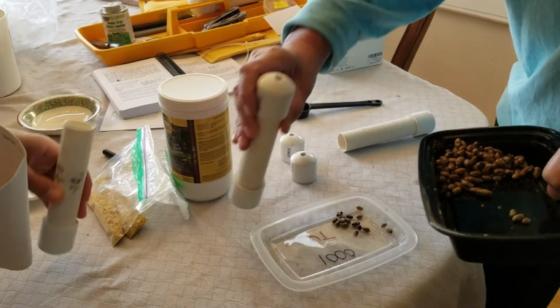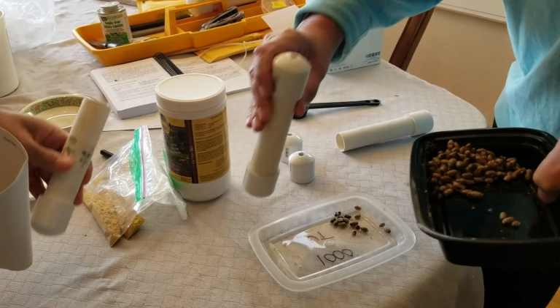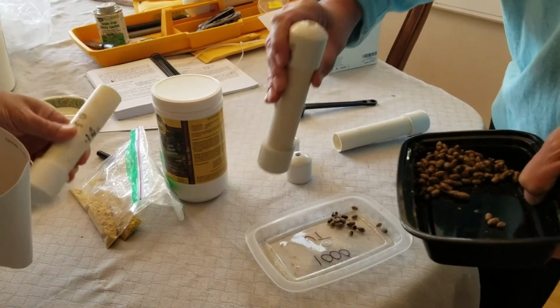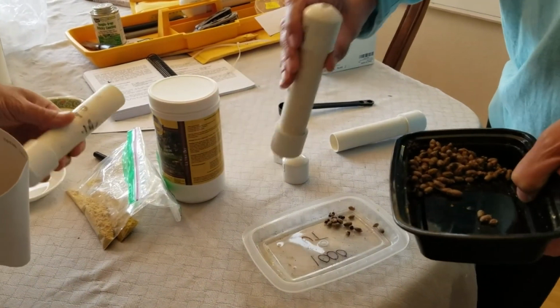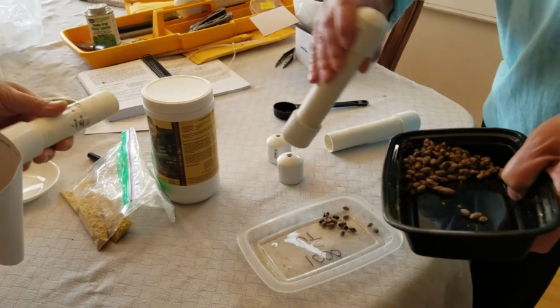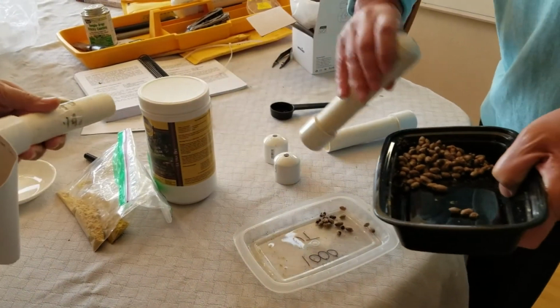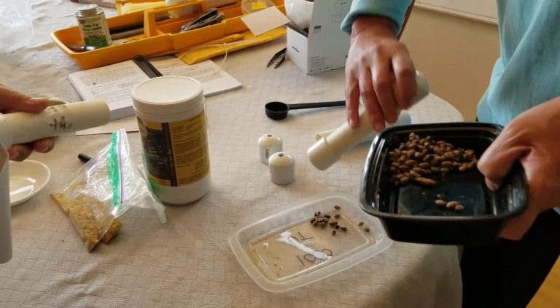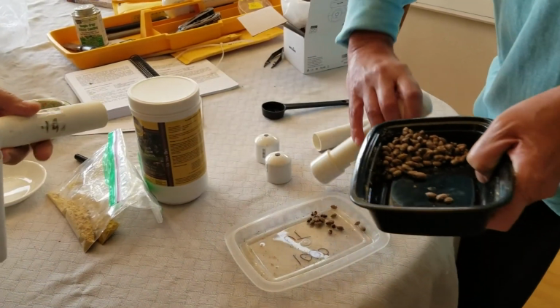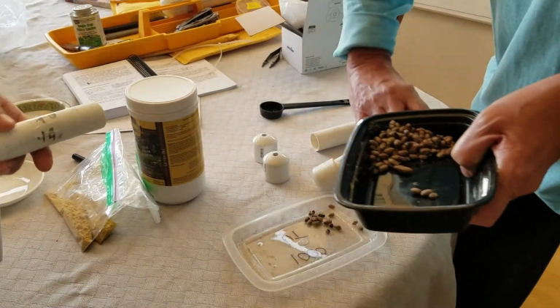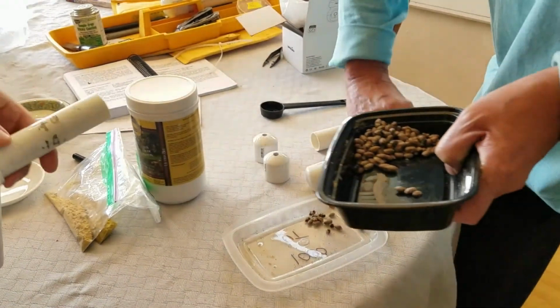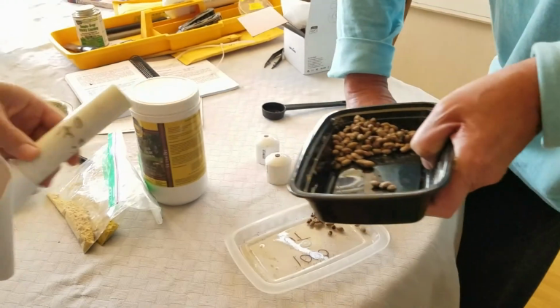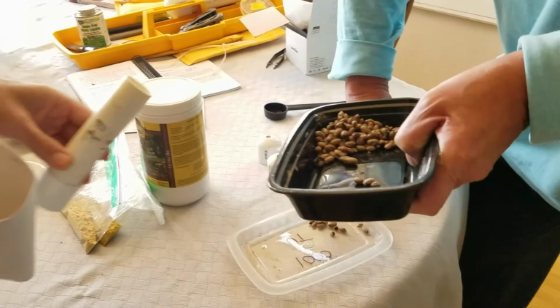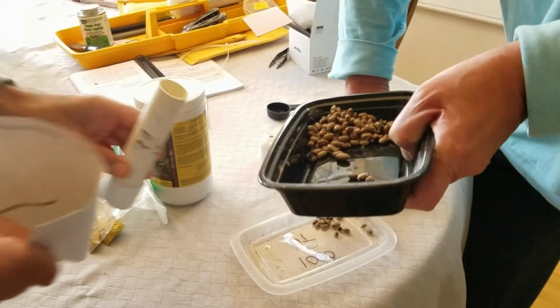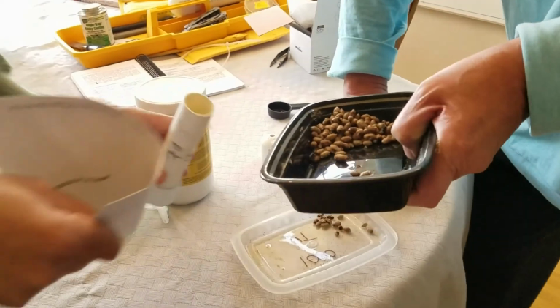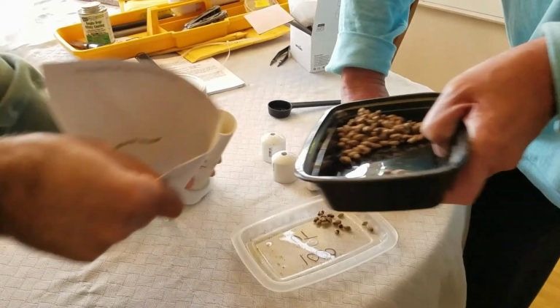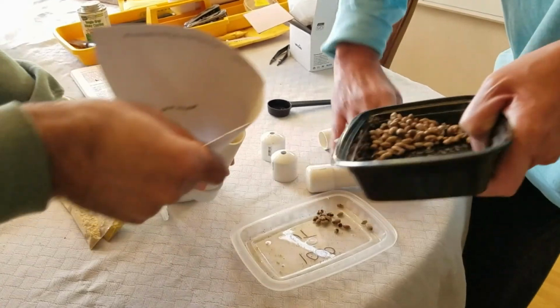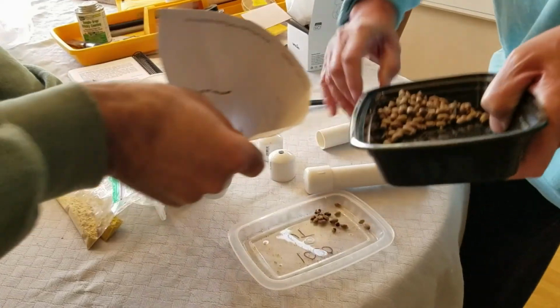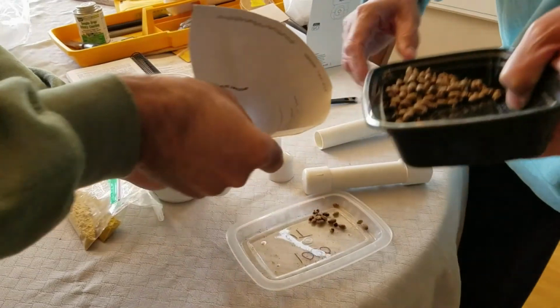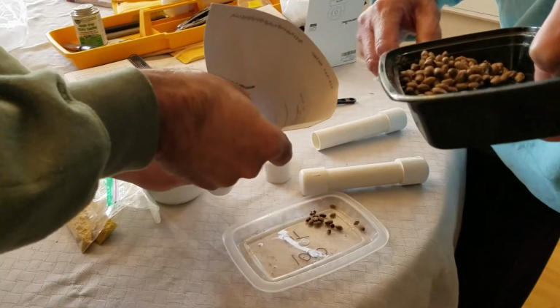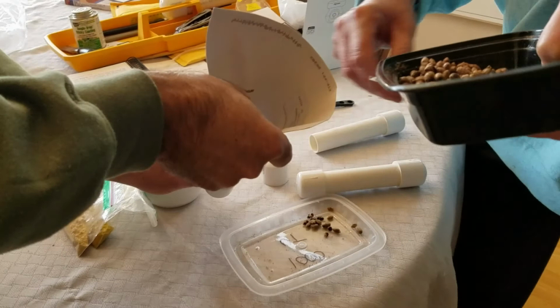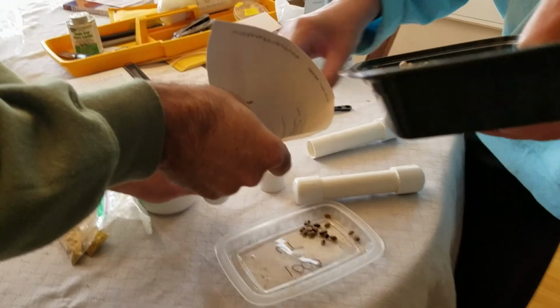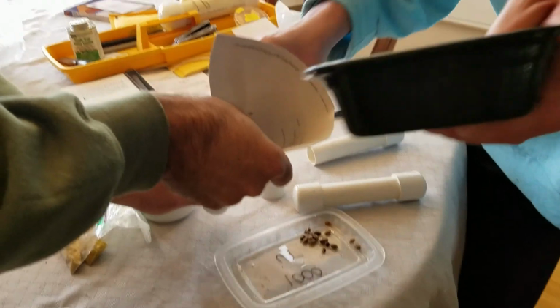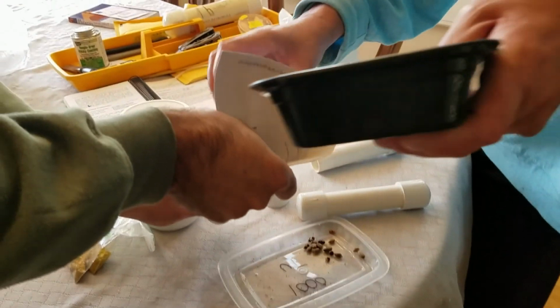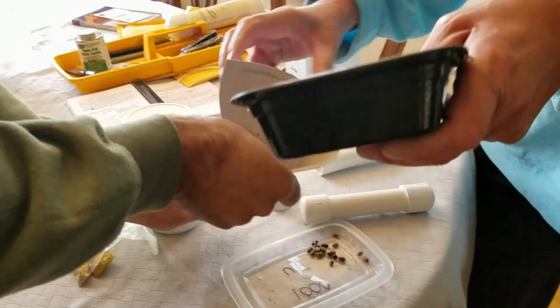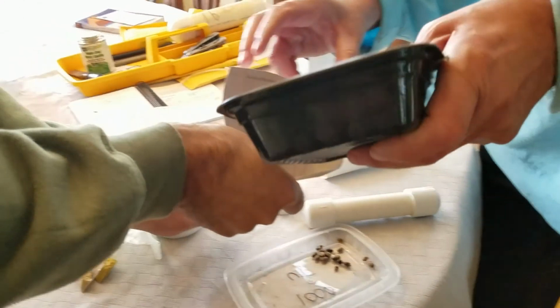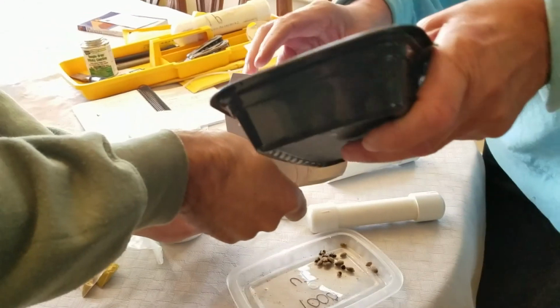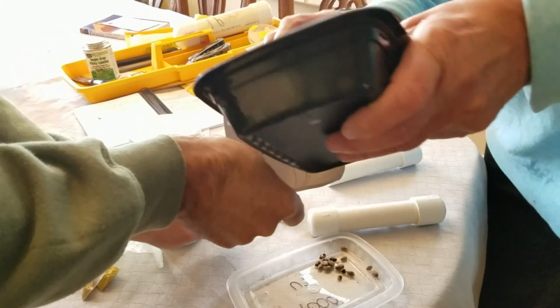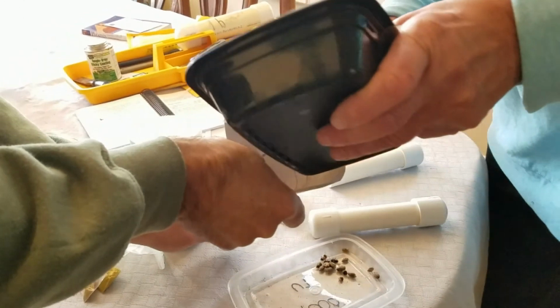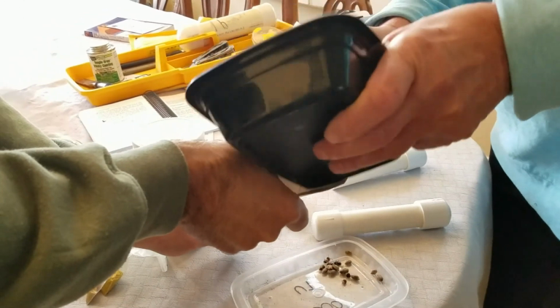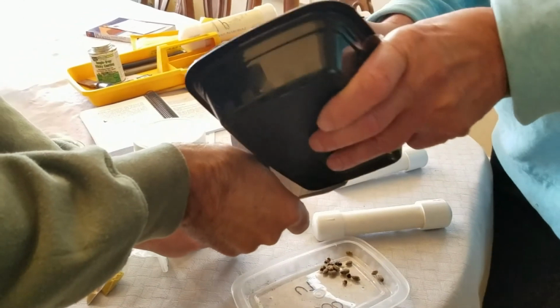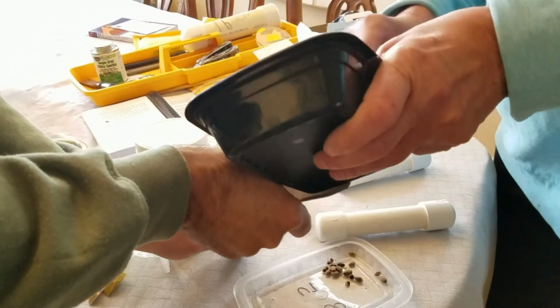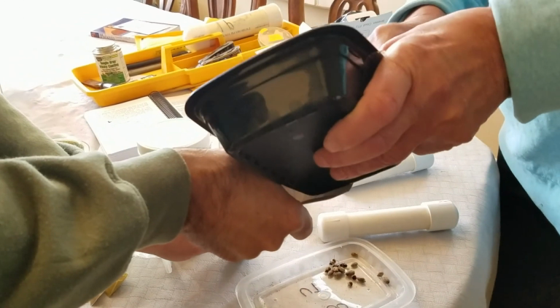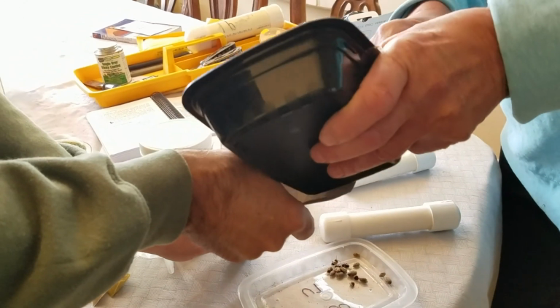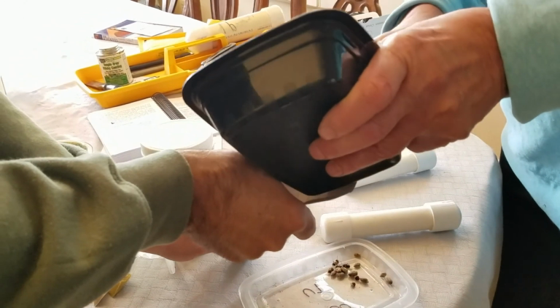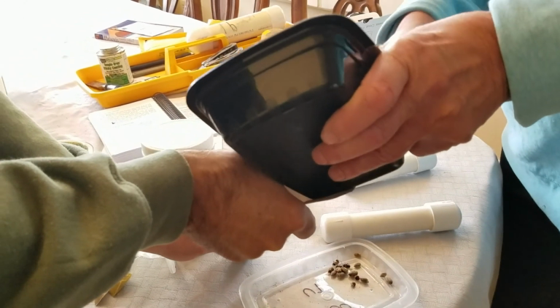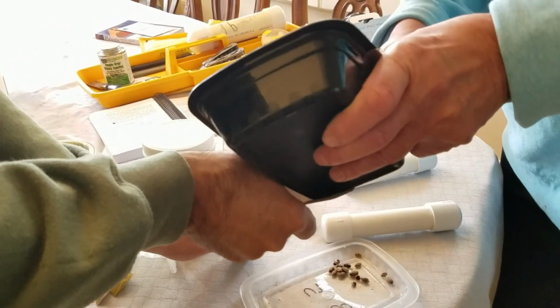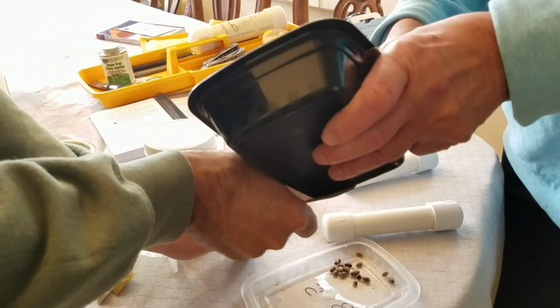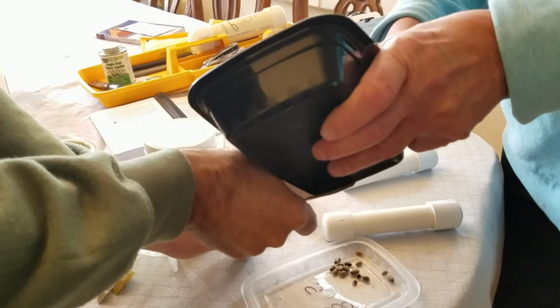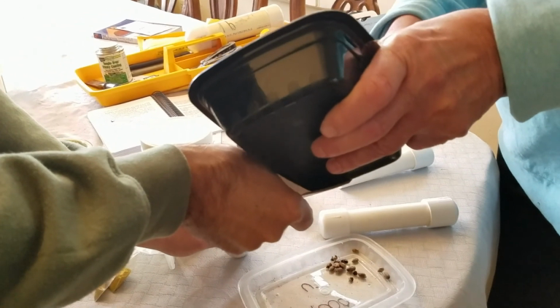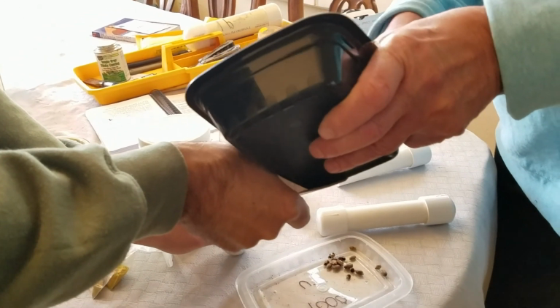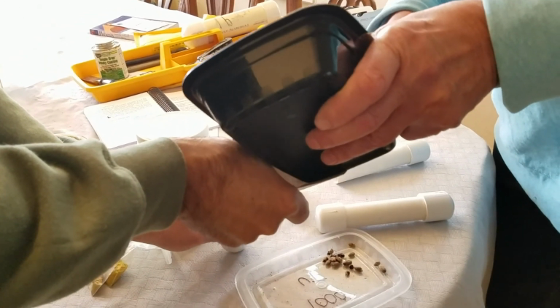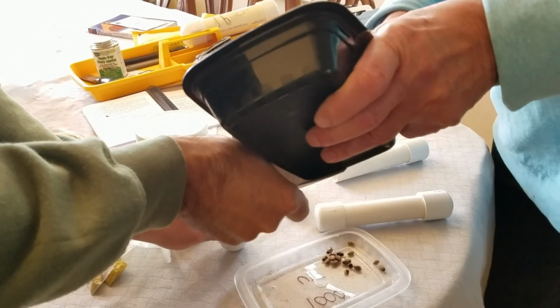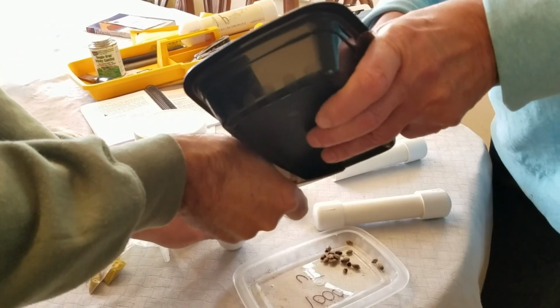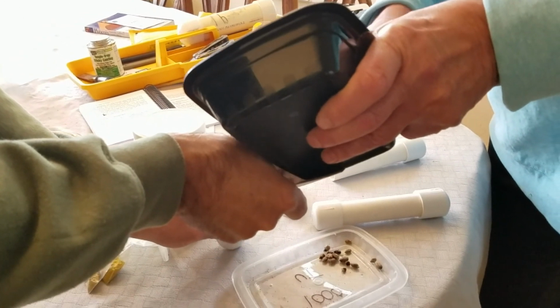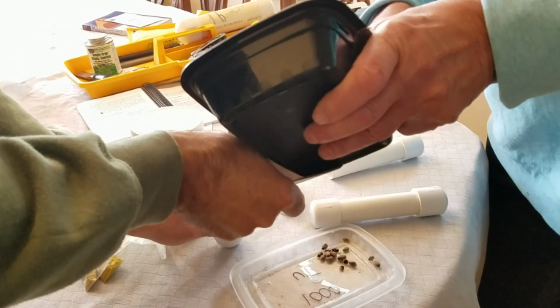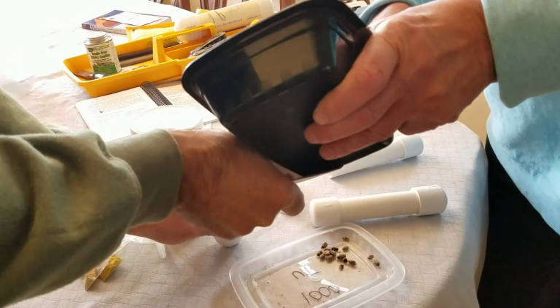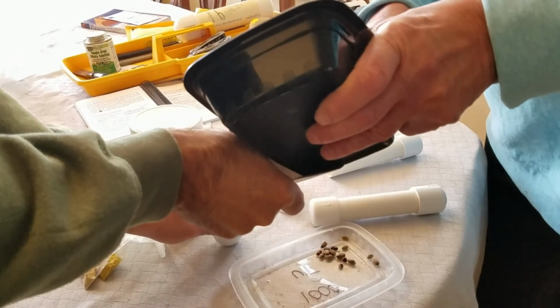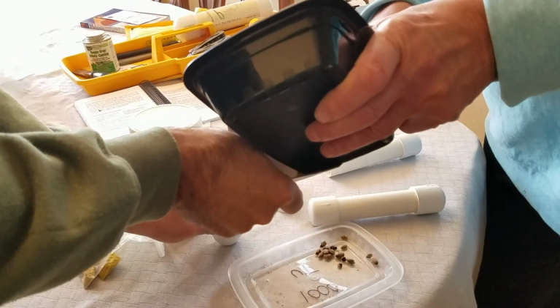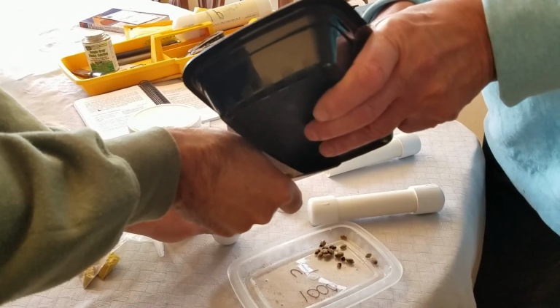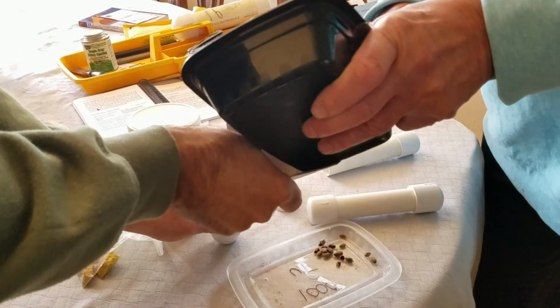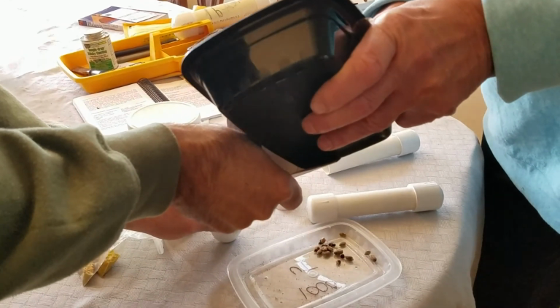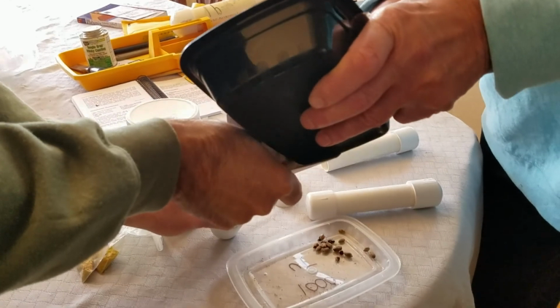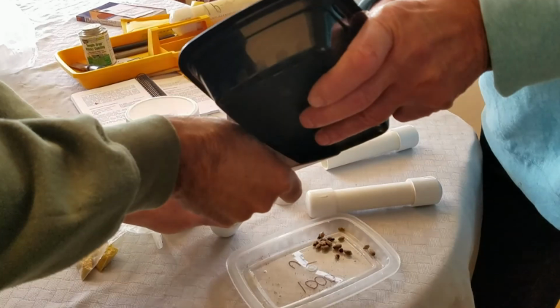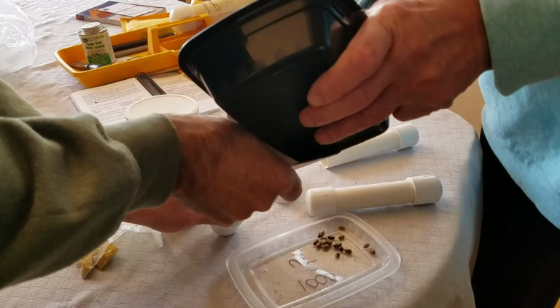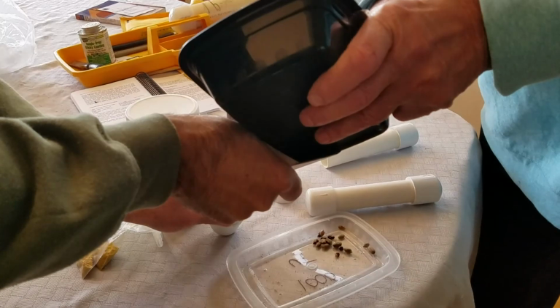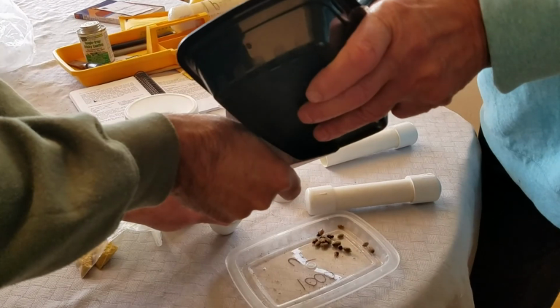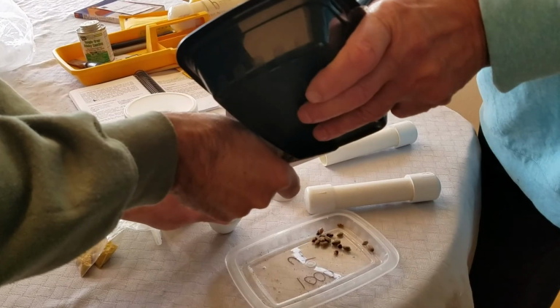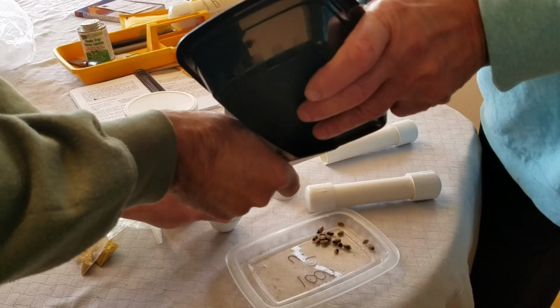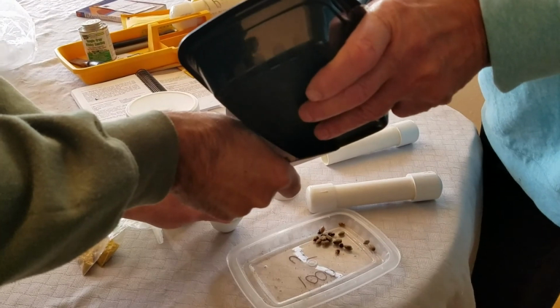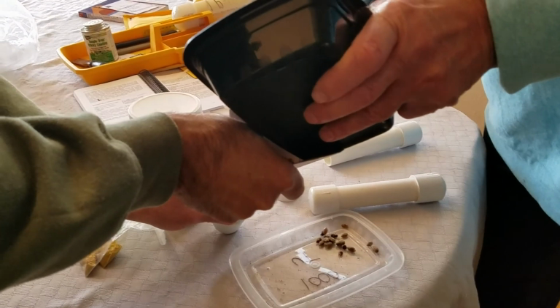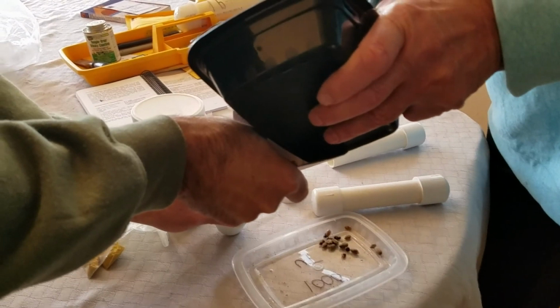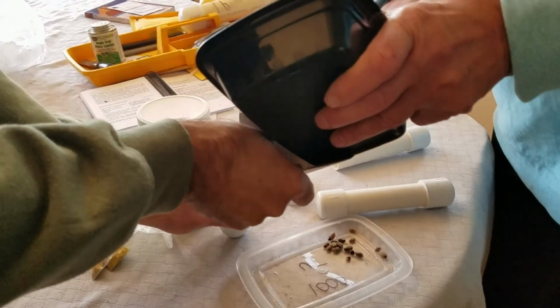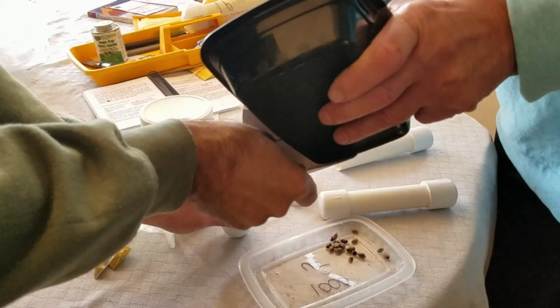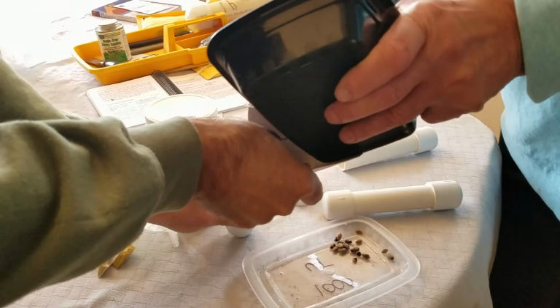So now we're going to put hopefully an equal amount of cocoons in the second tube.